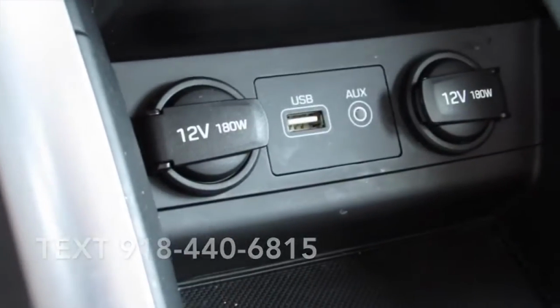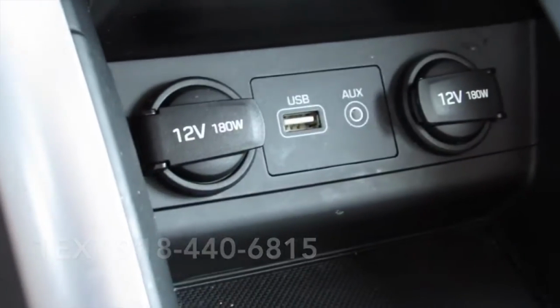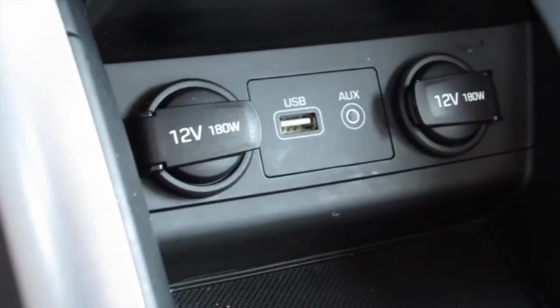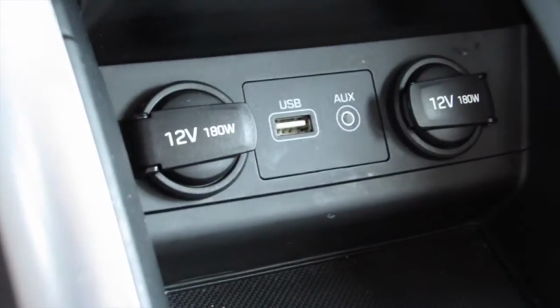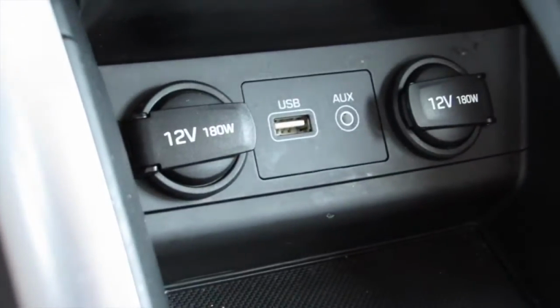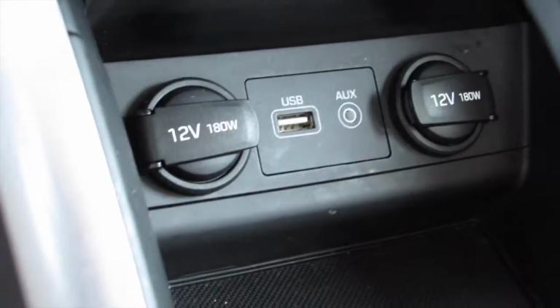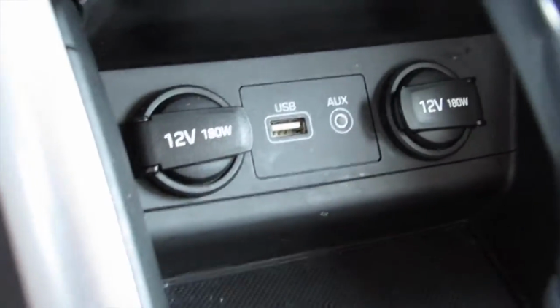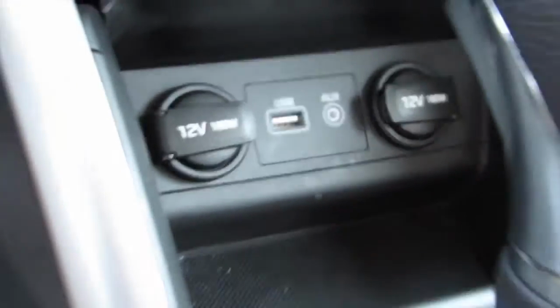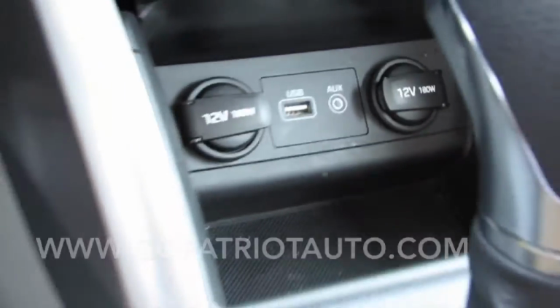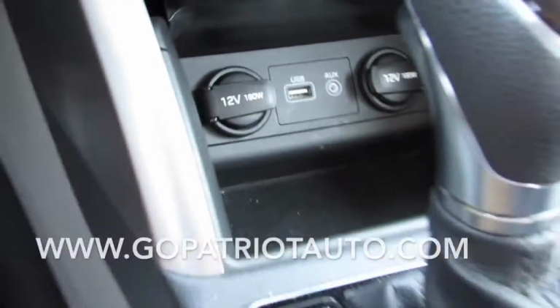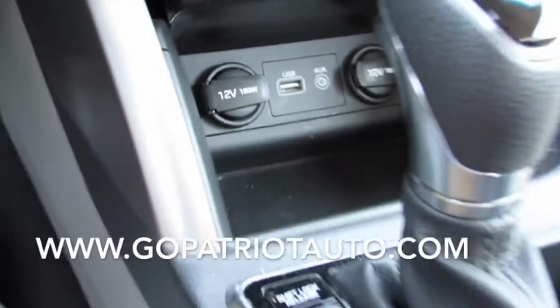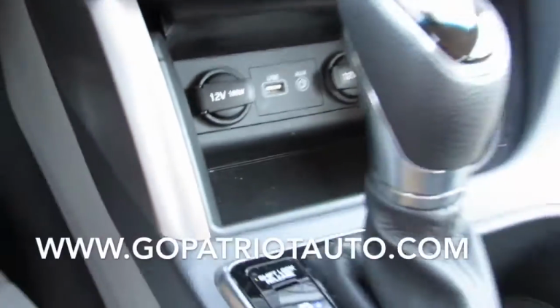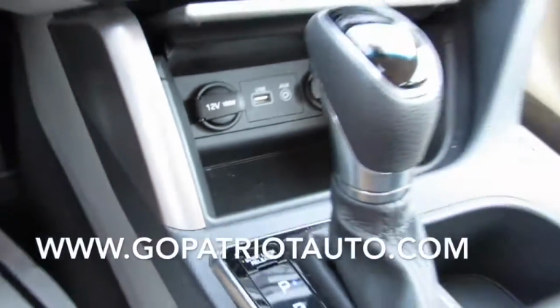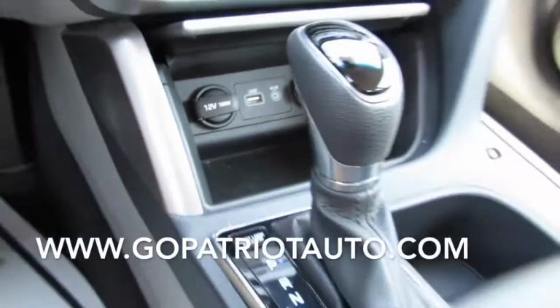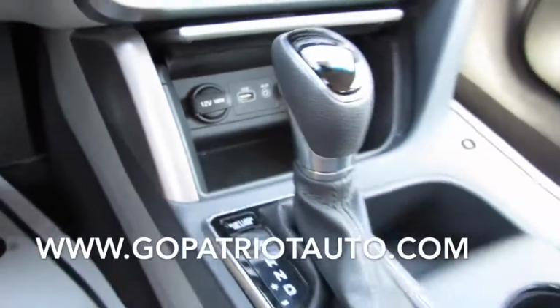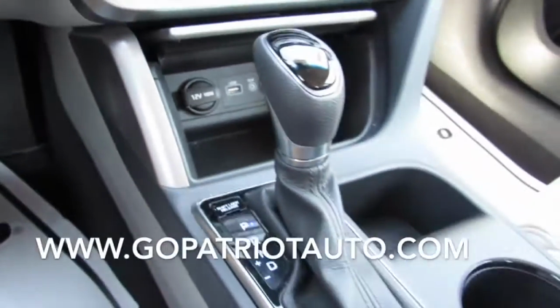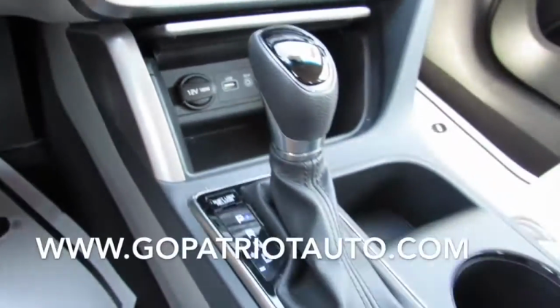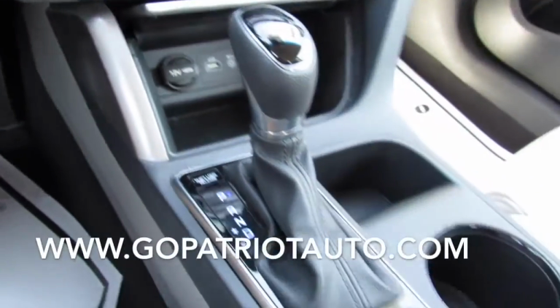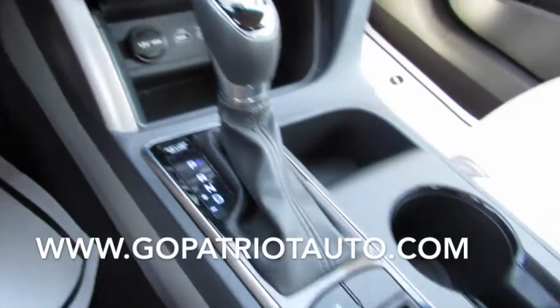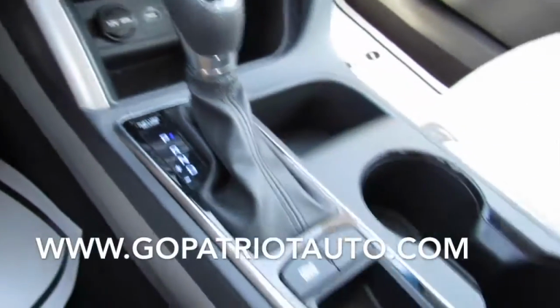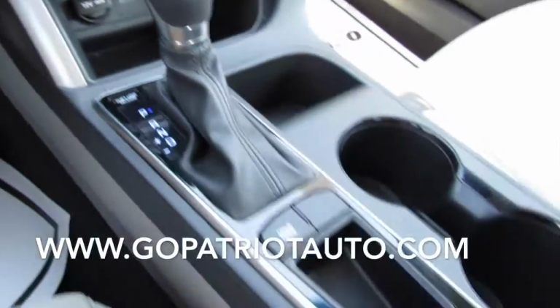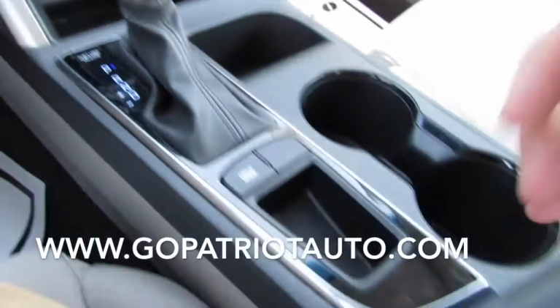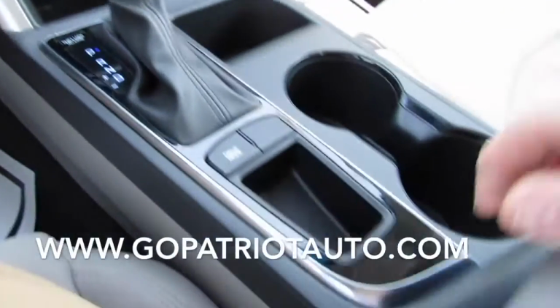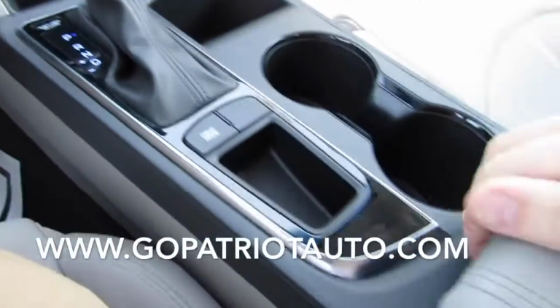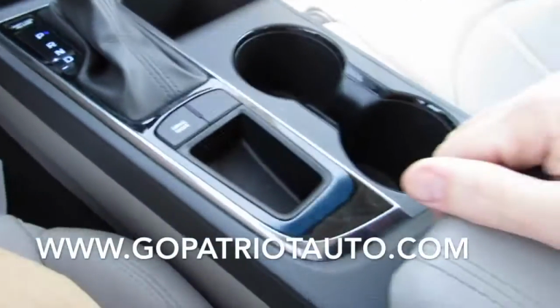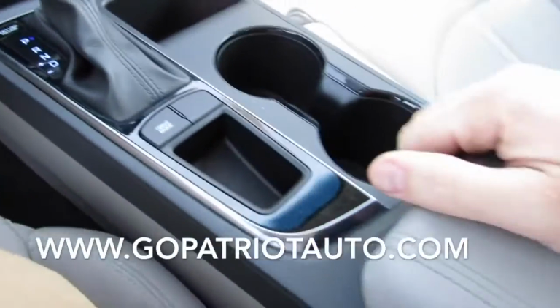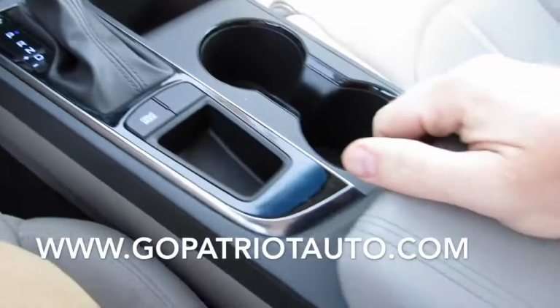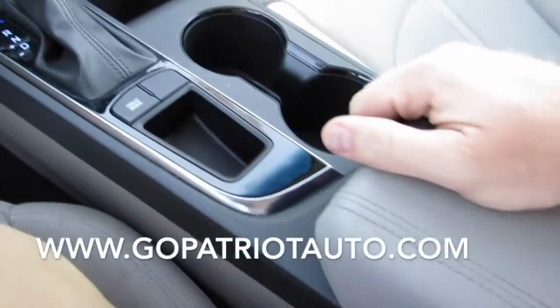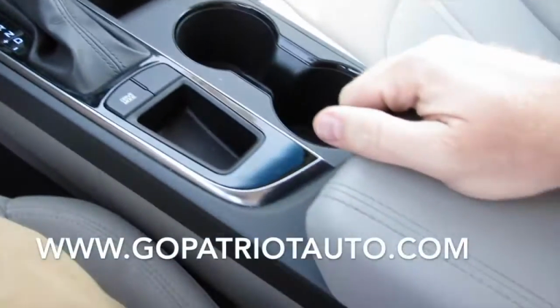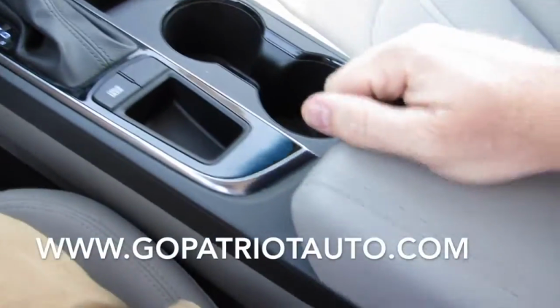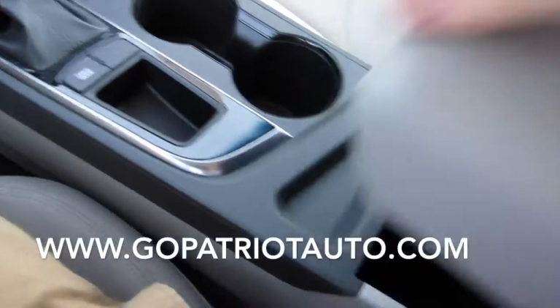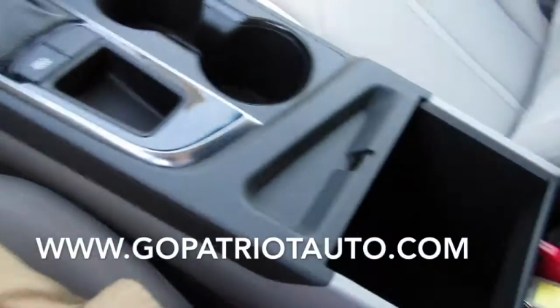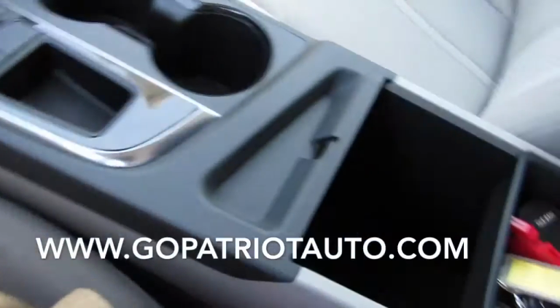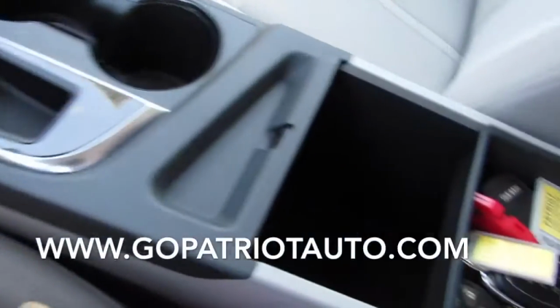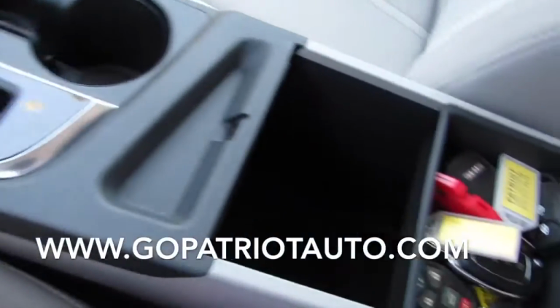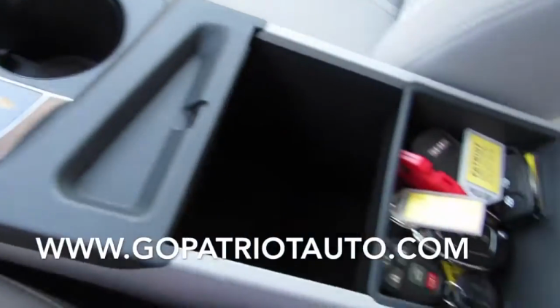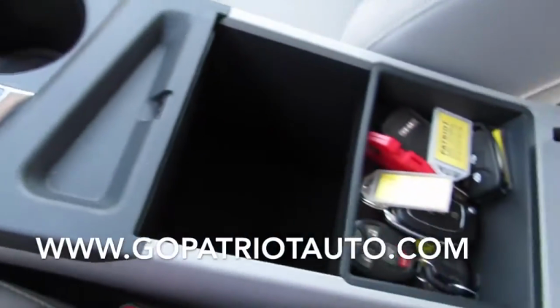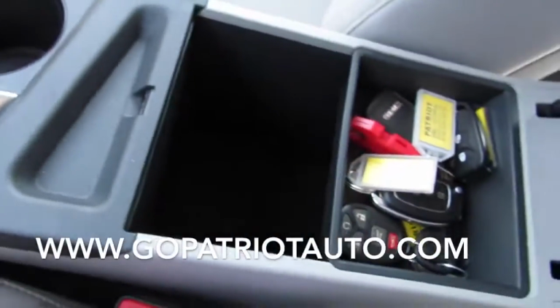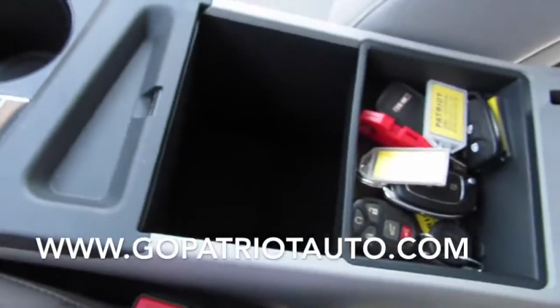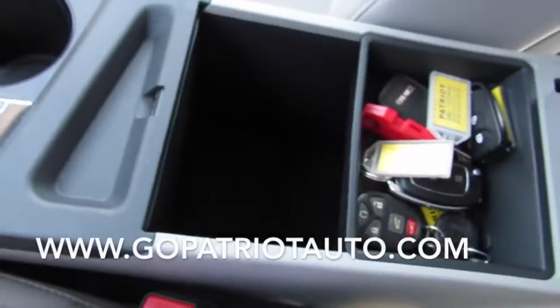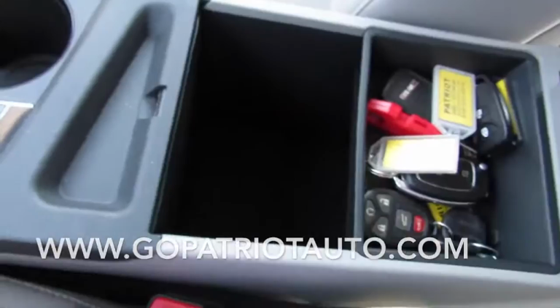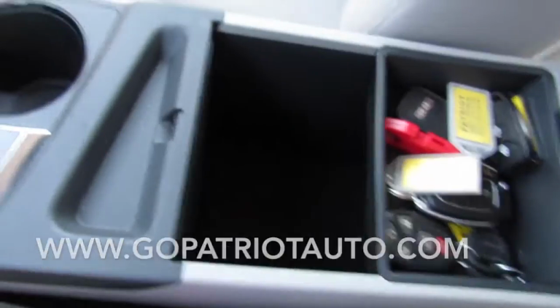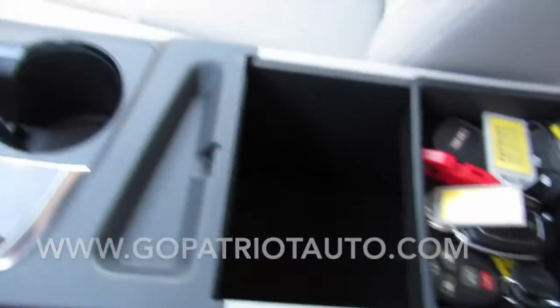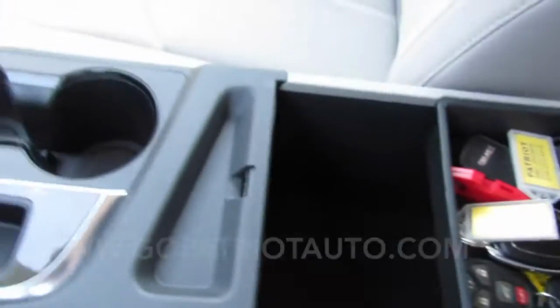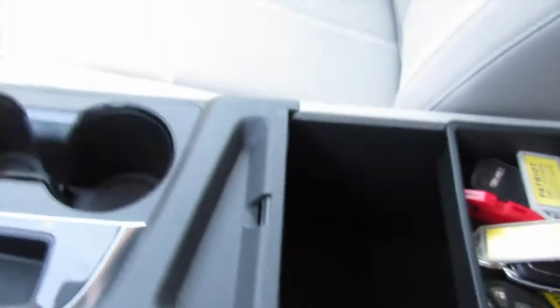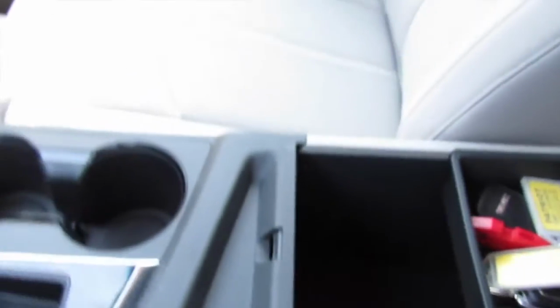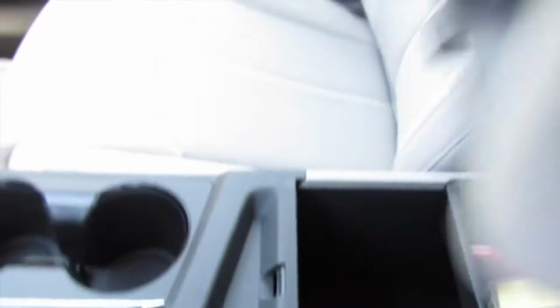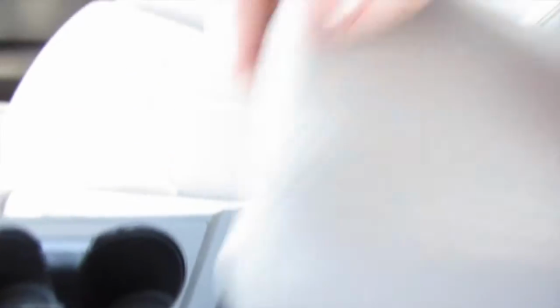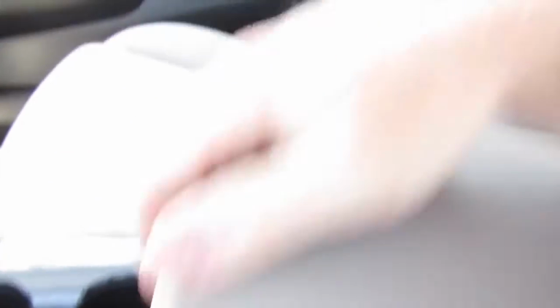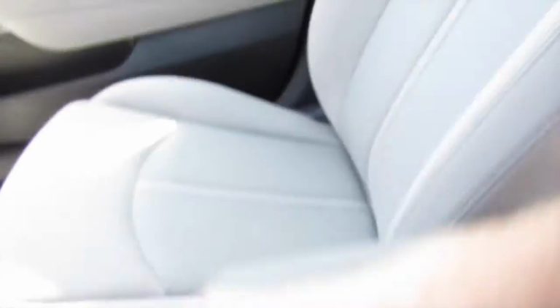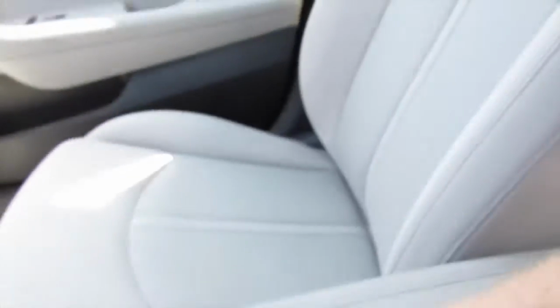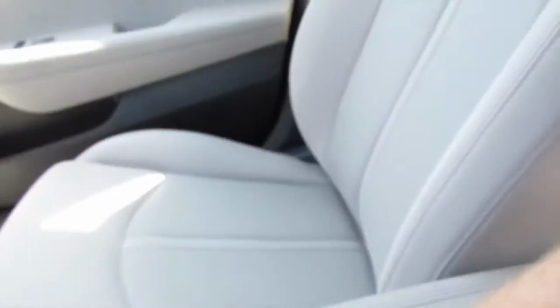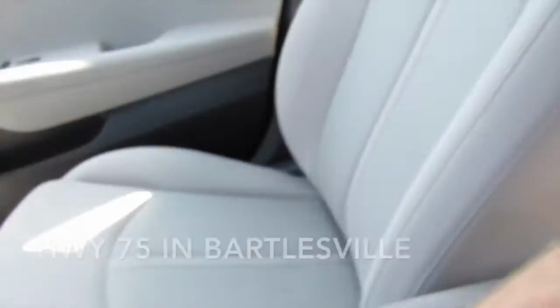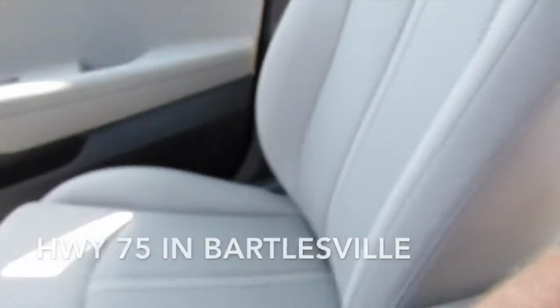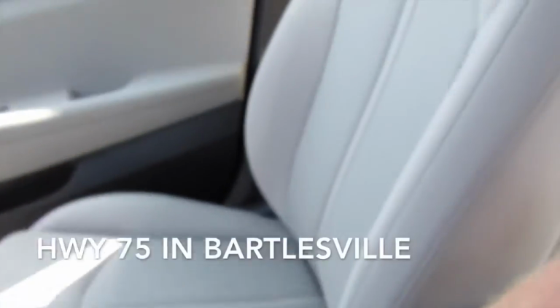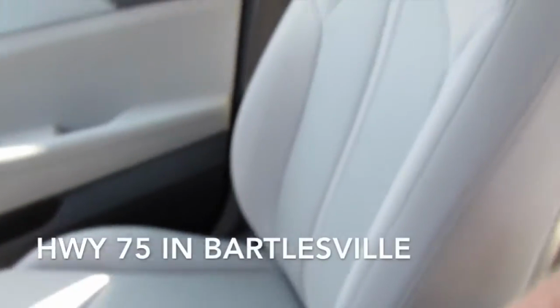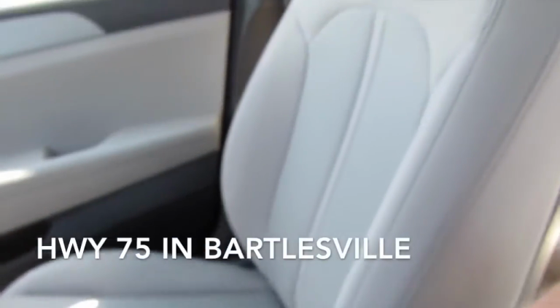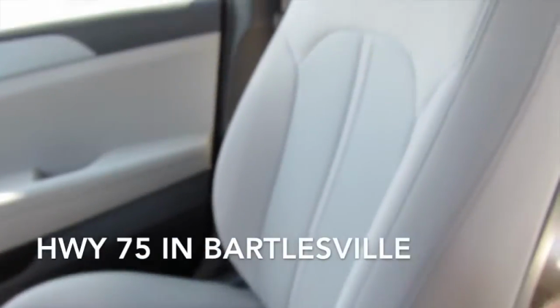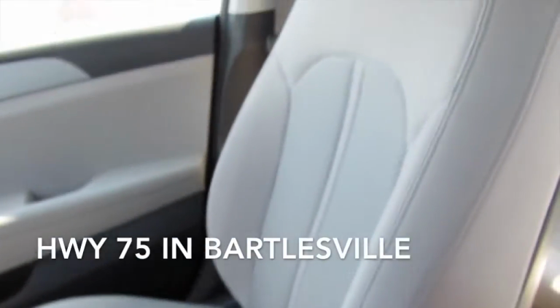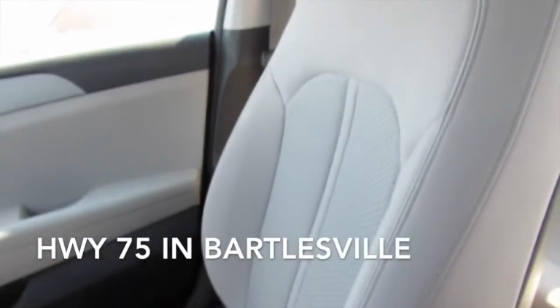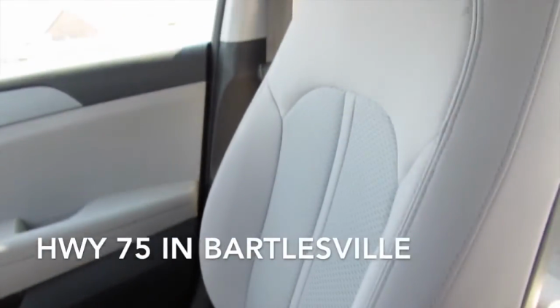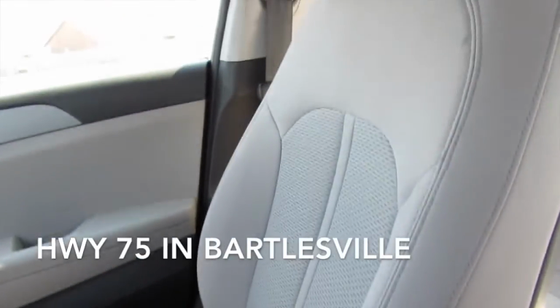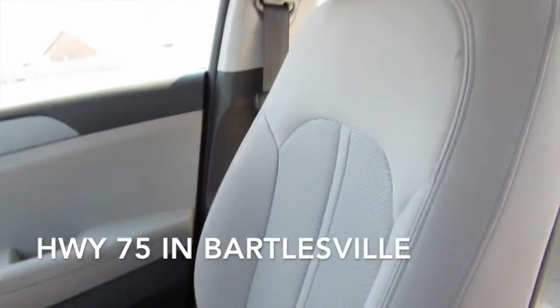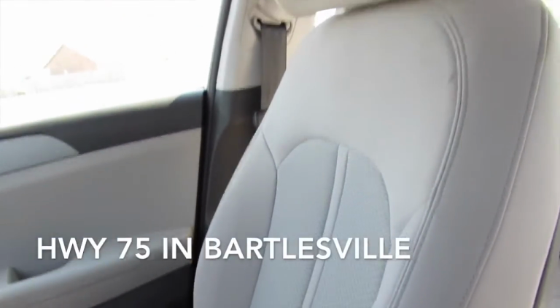Brake Assist technology provides extra pressure when applying the brakes. Please don't hesitate to give us a call.